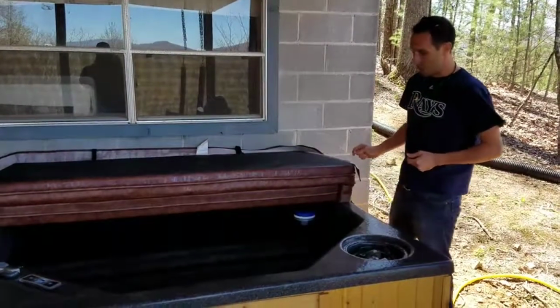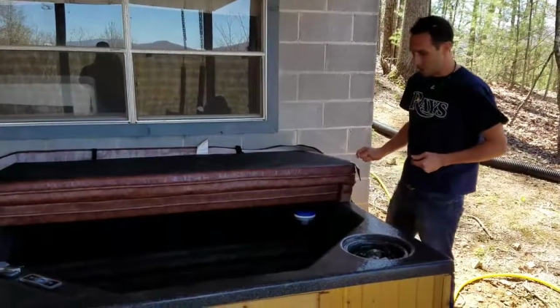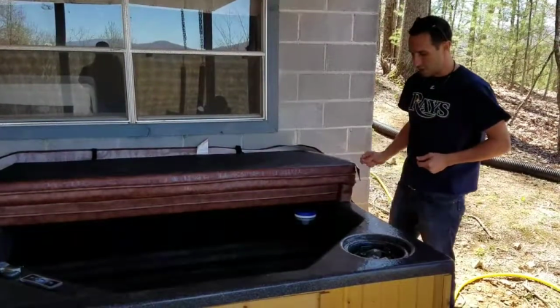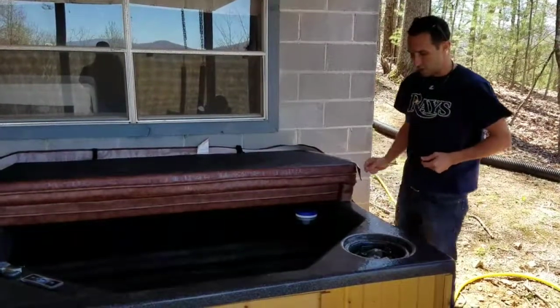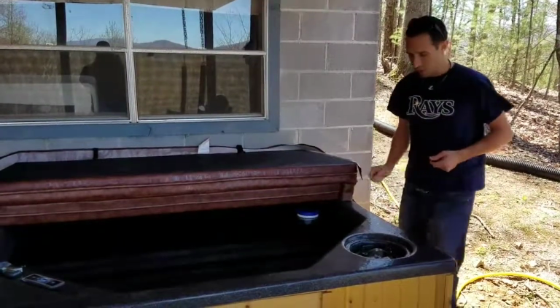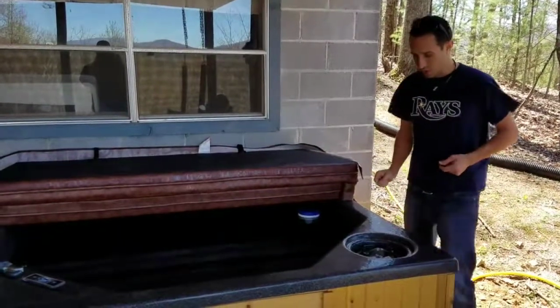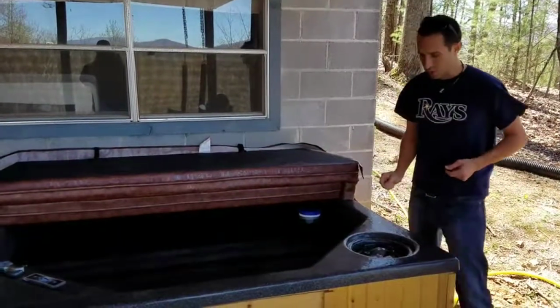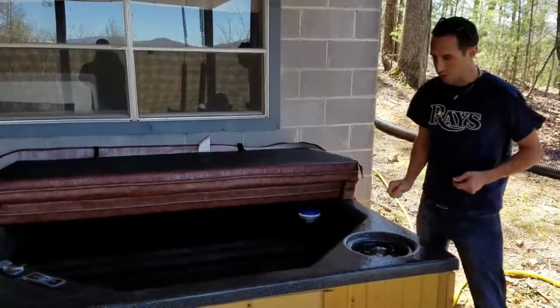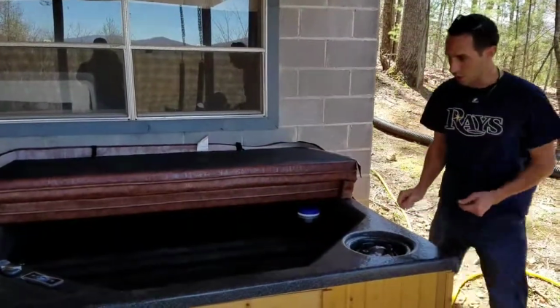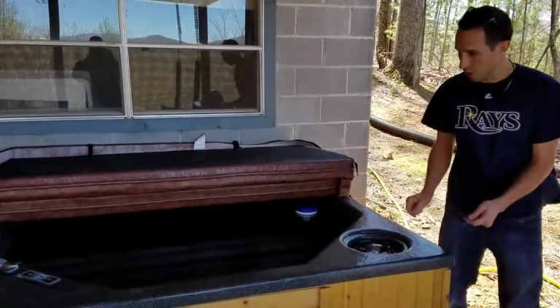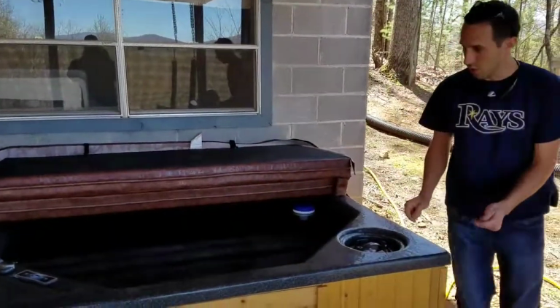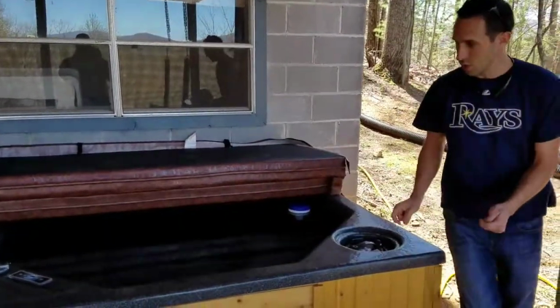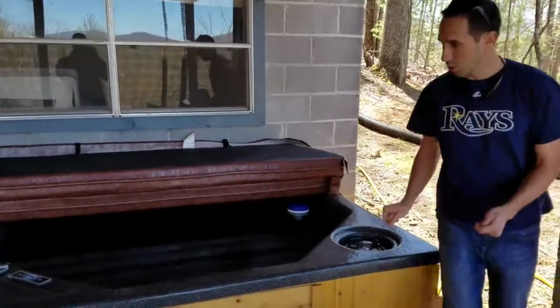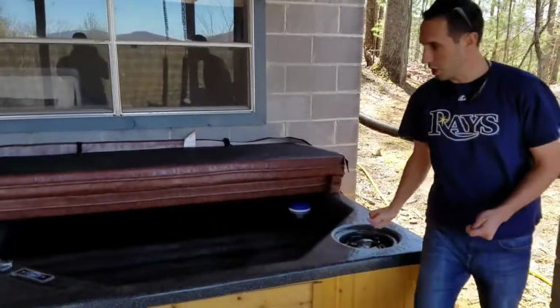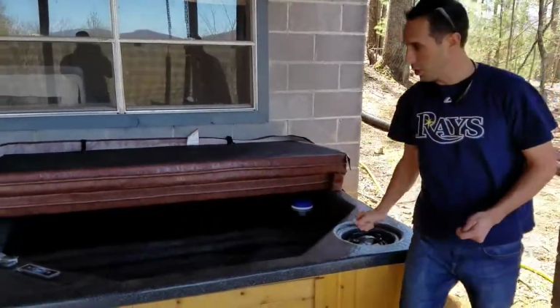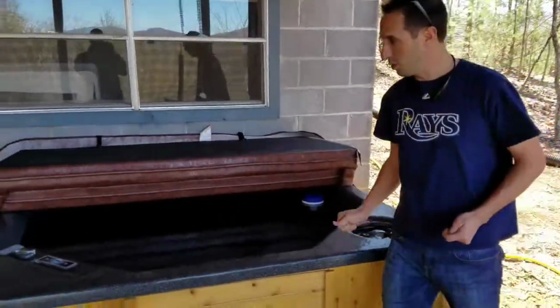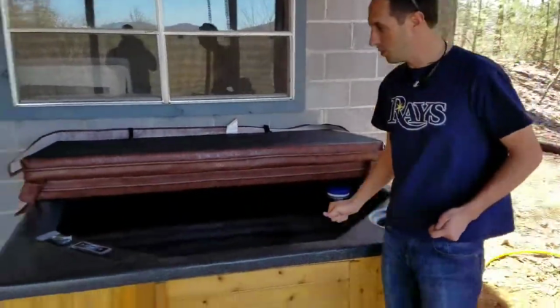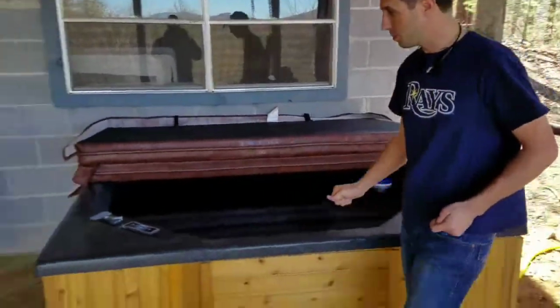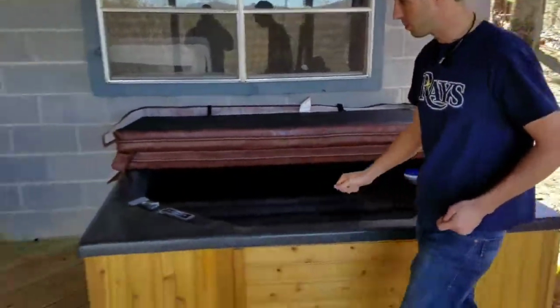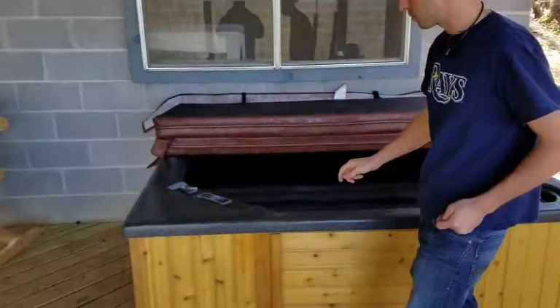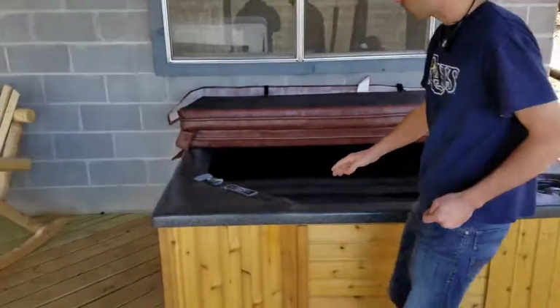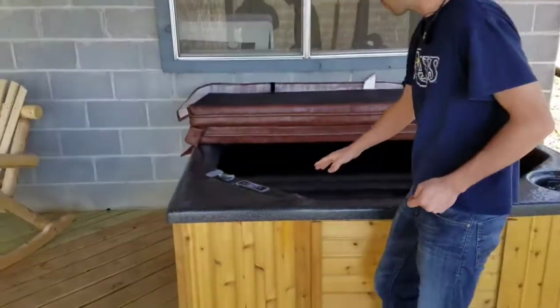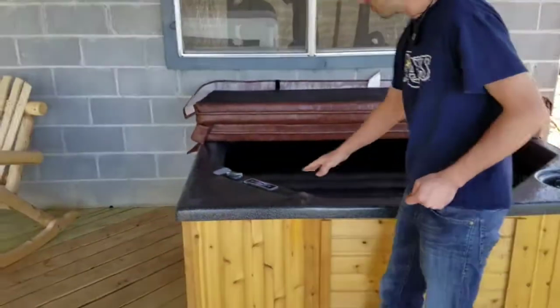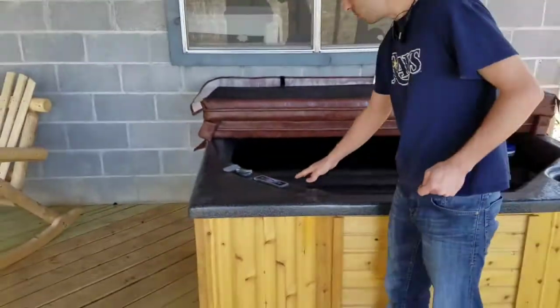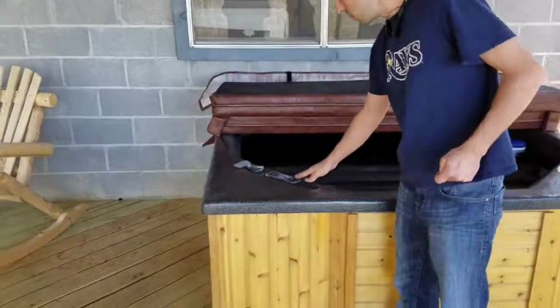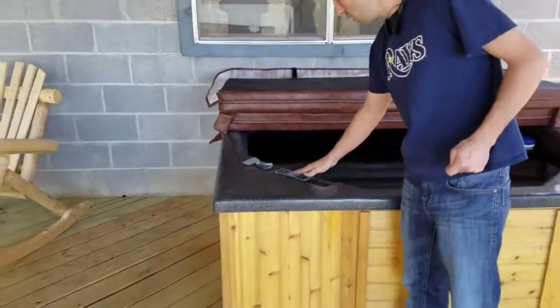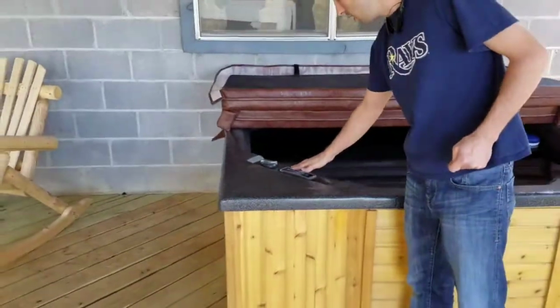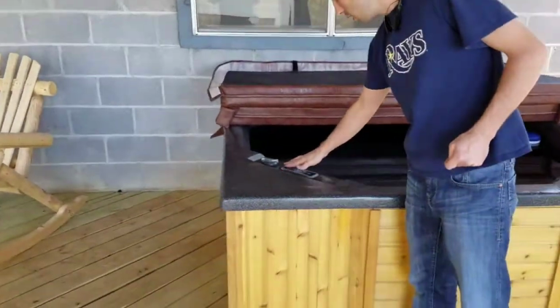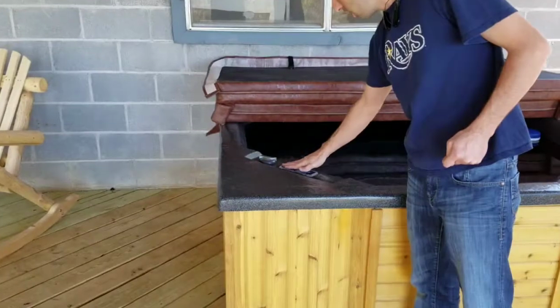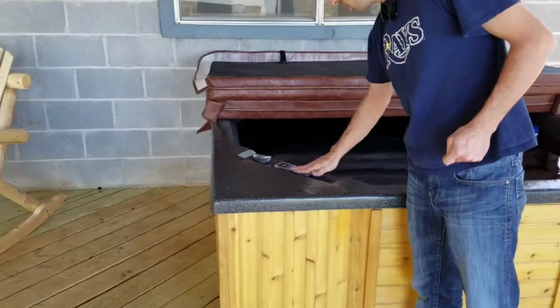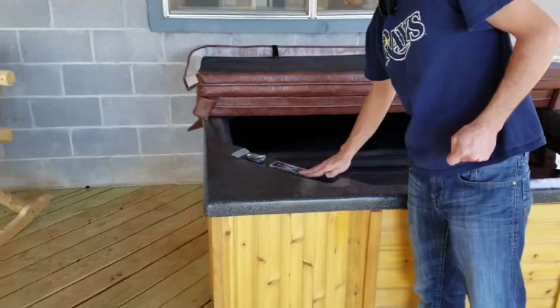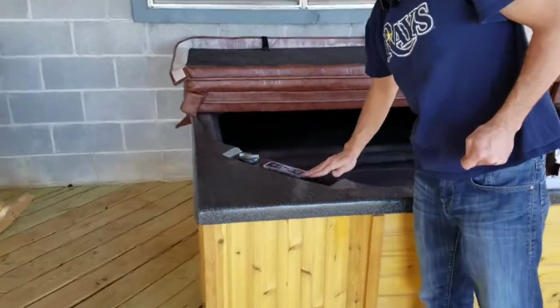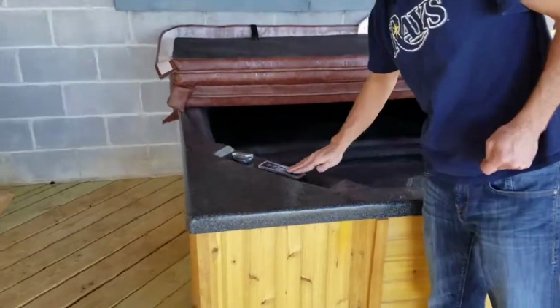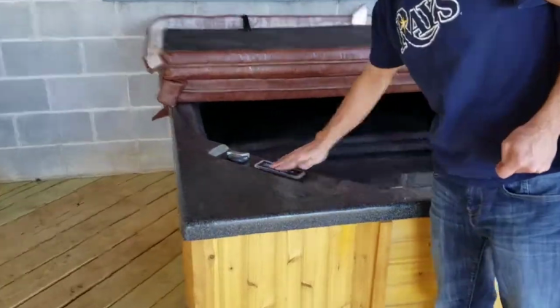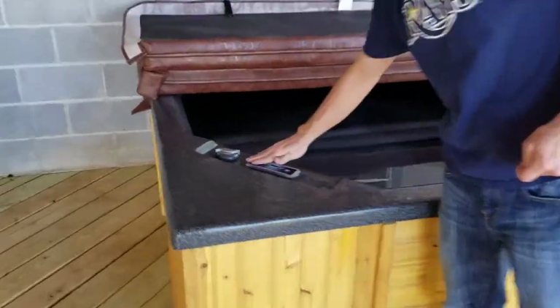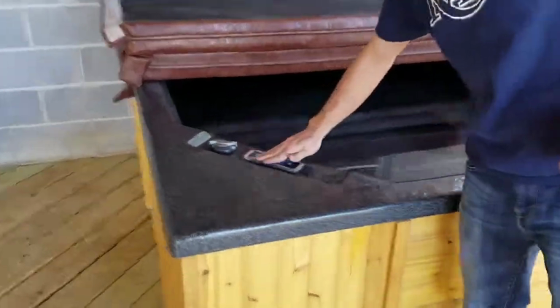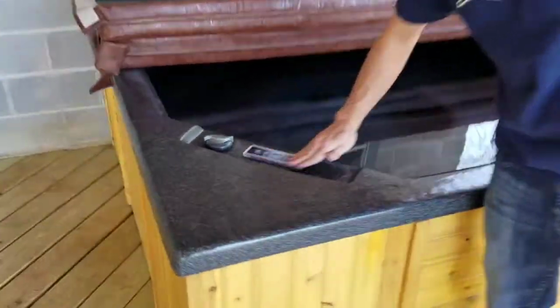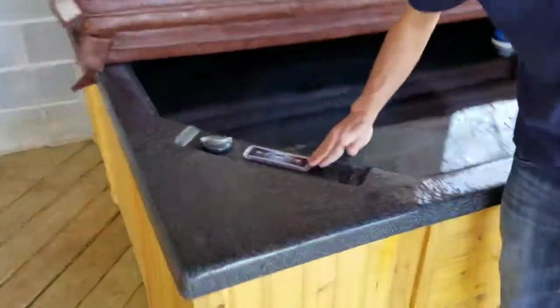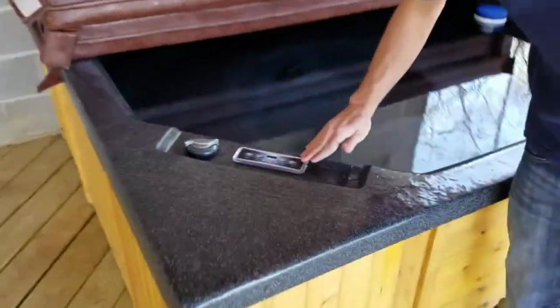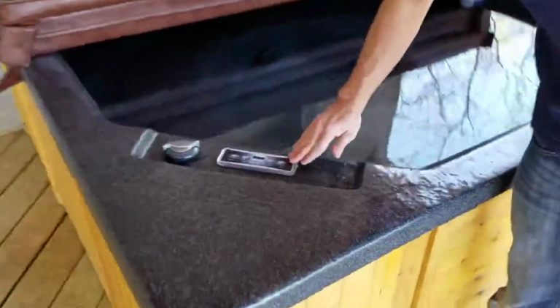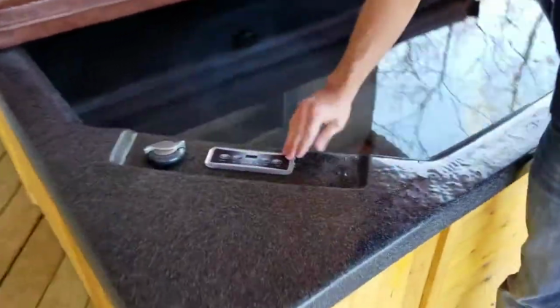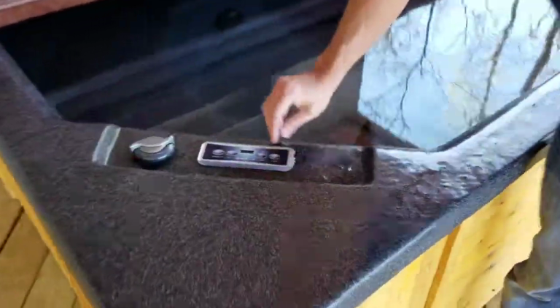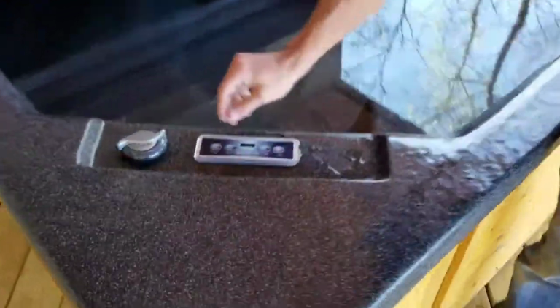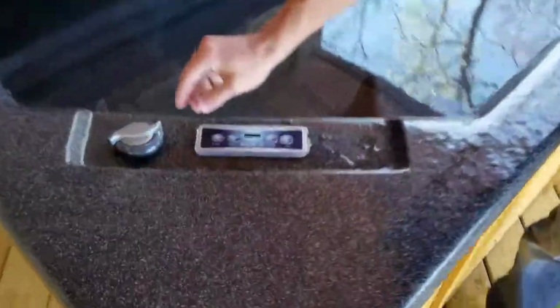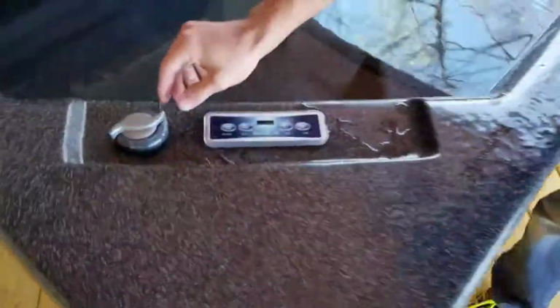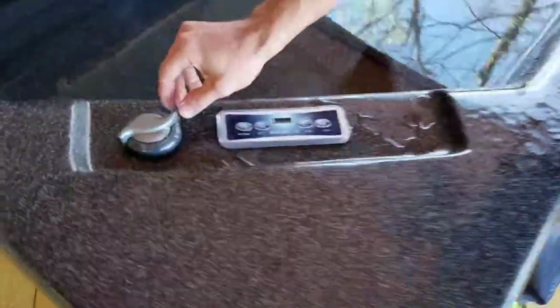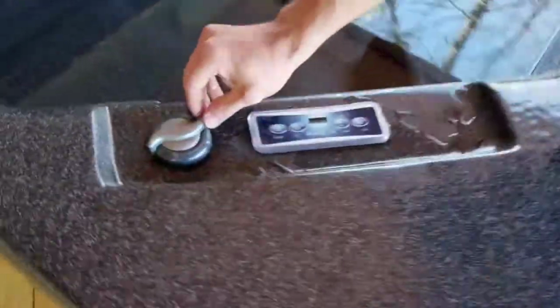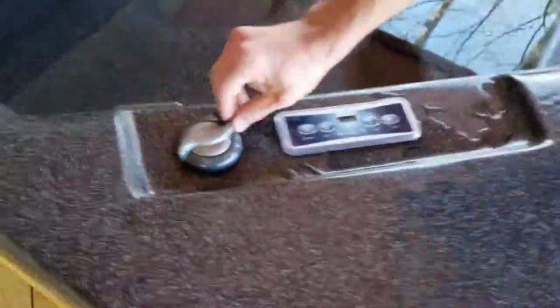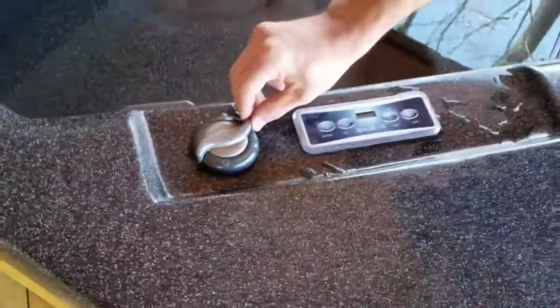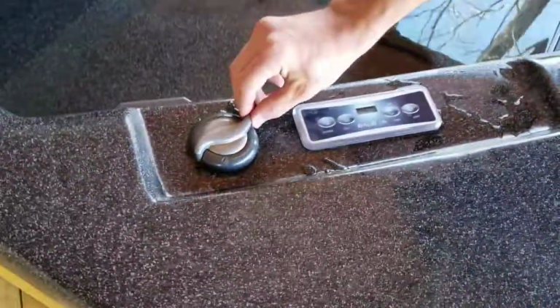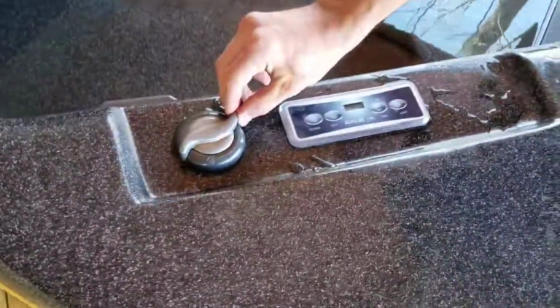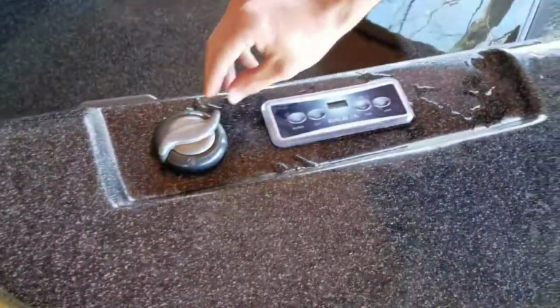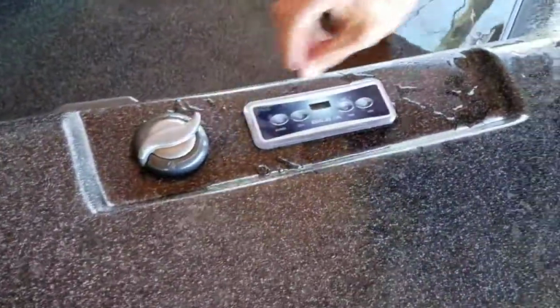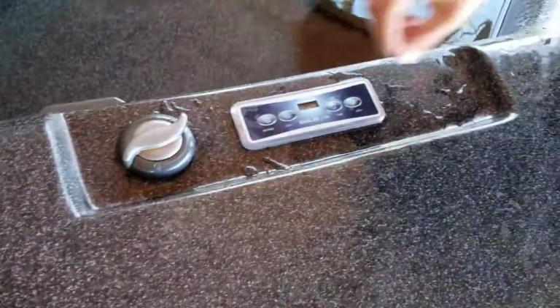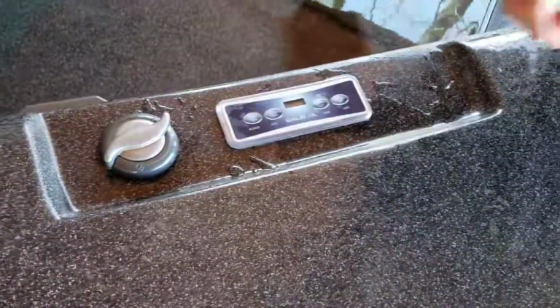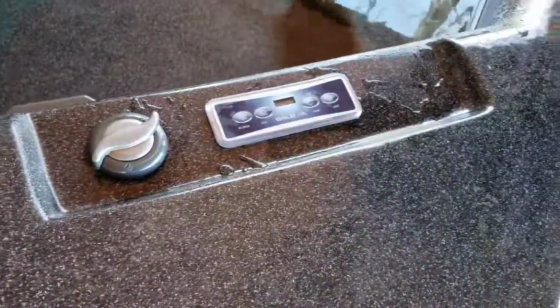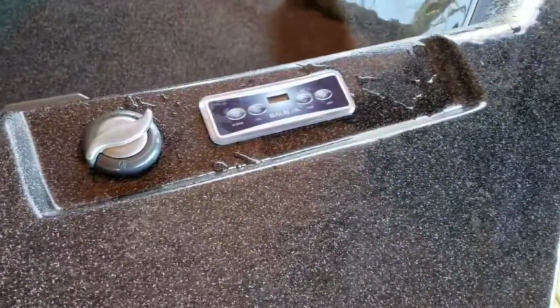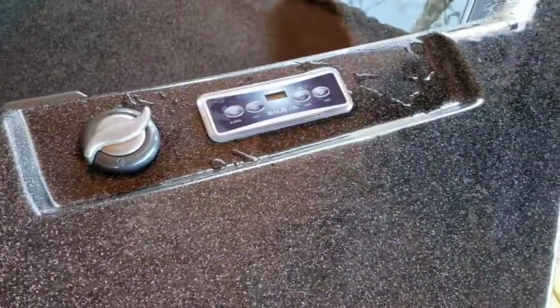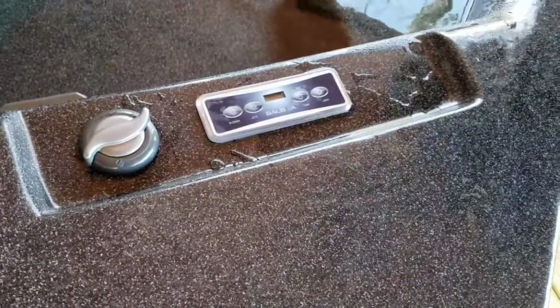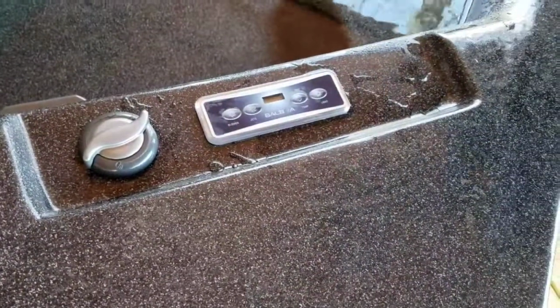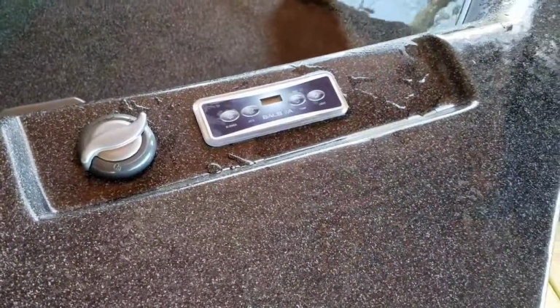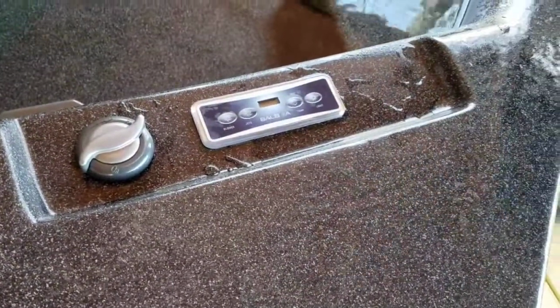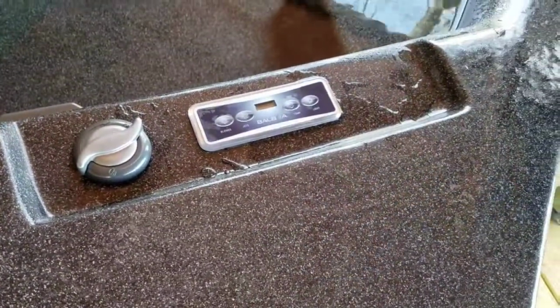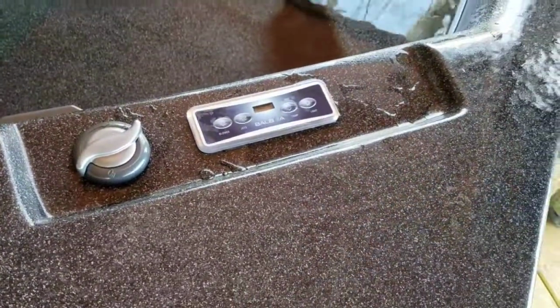So here is your control panel. You've got four buttons and your air control, which we'll come back to in just a second.